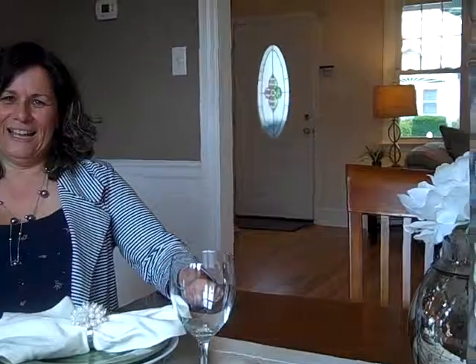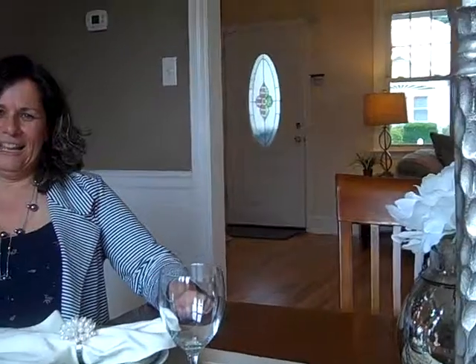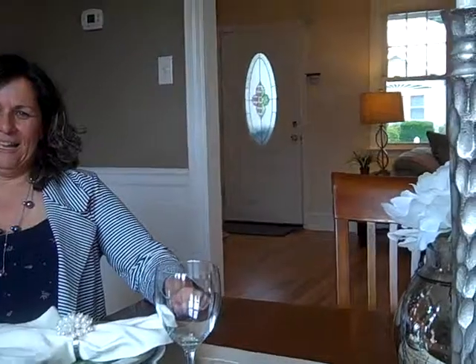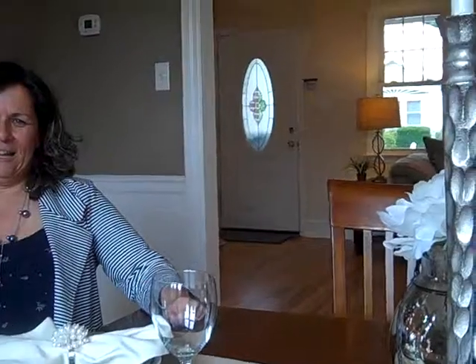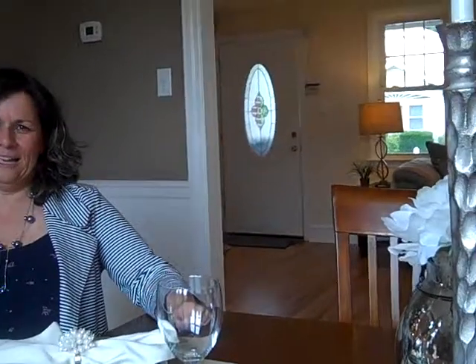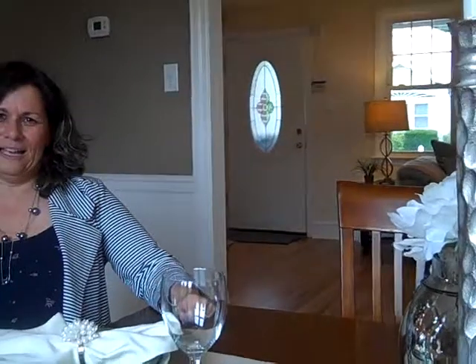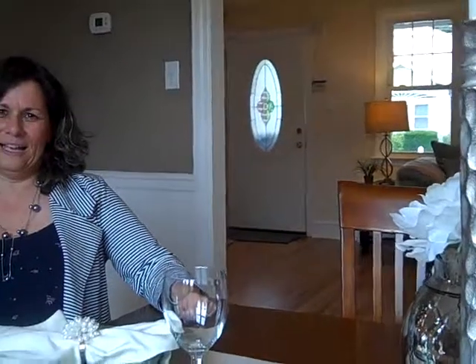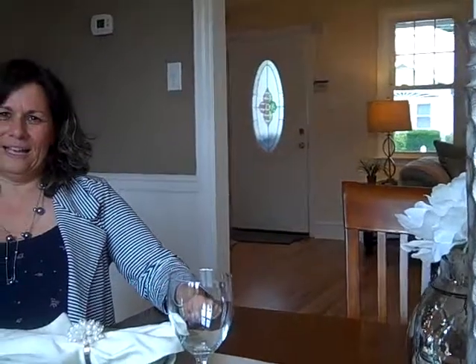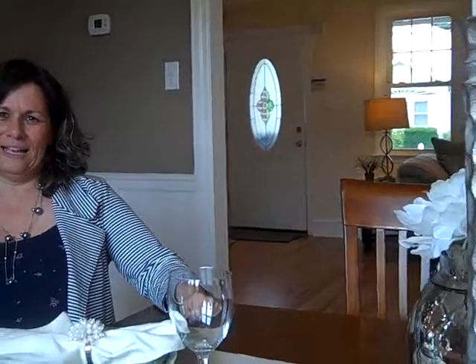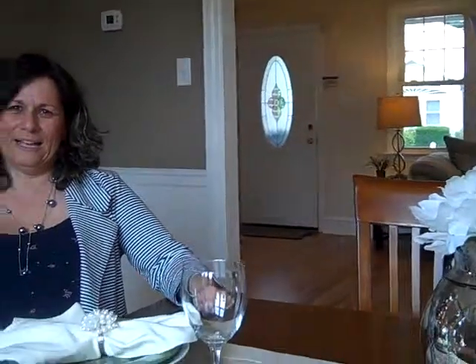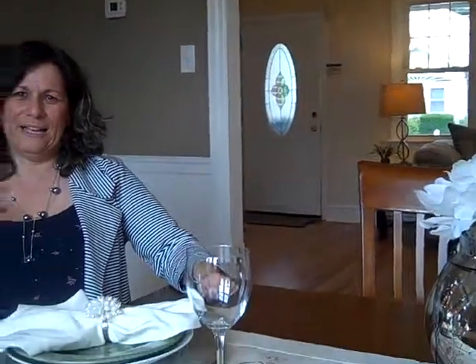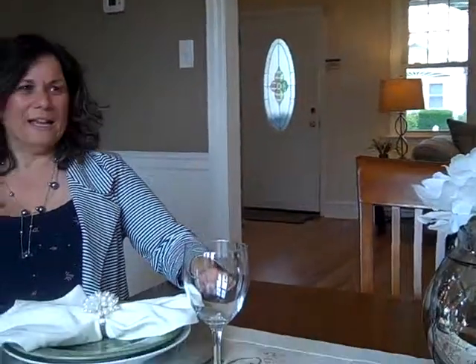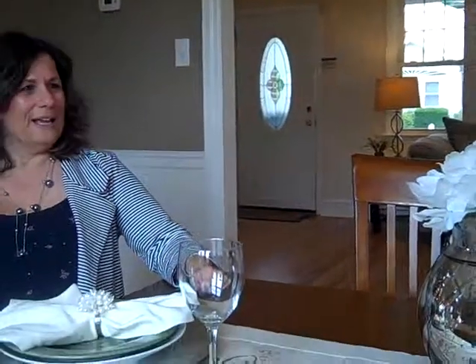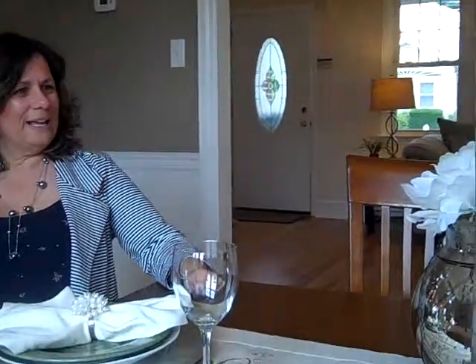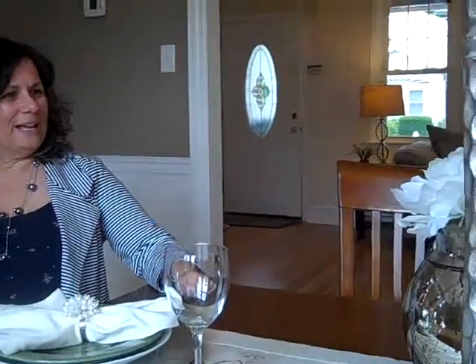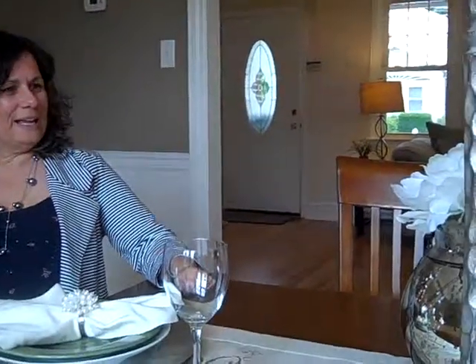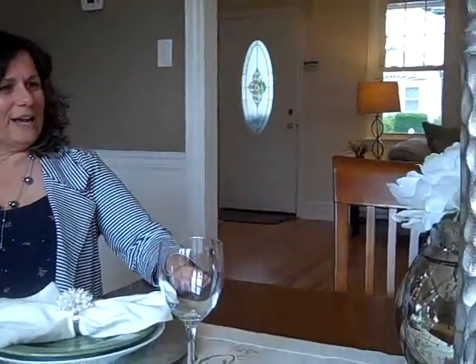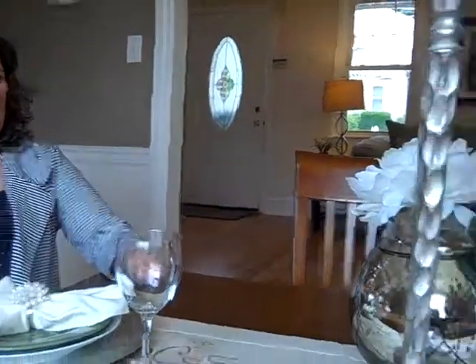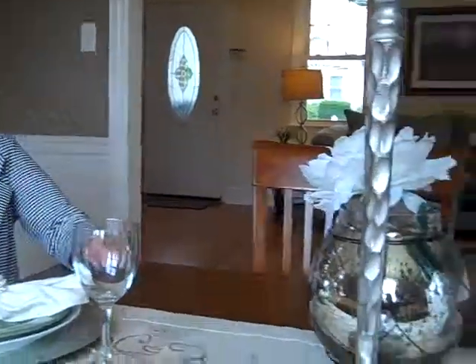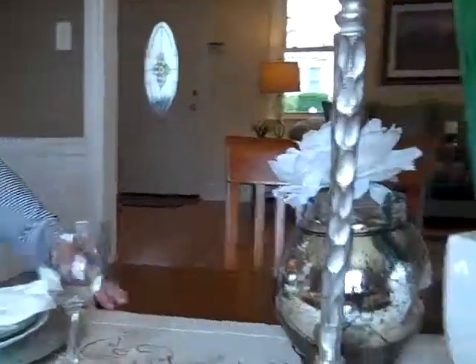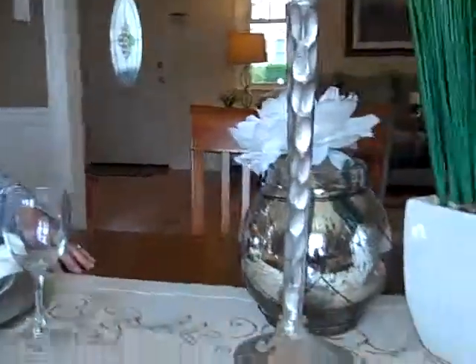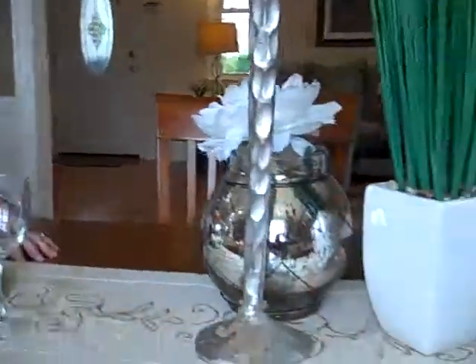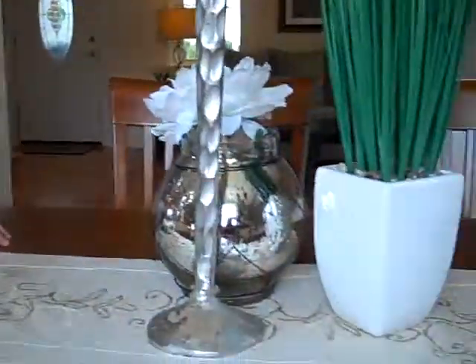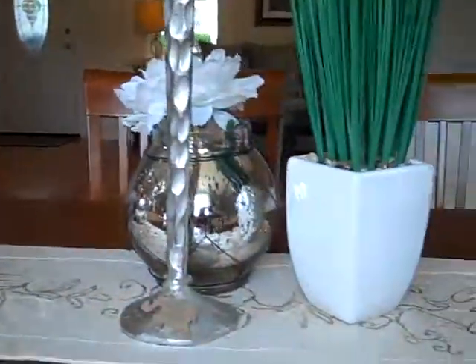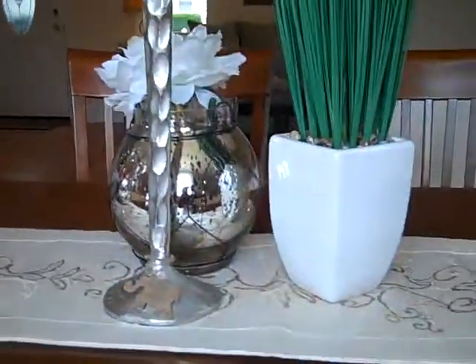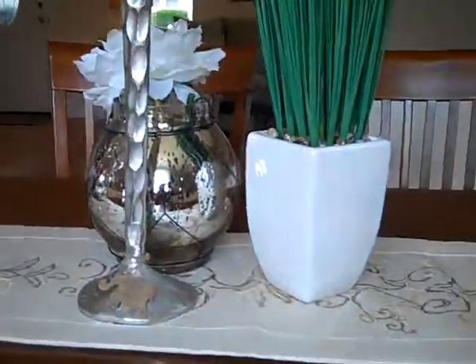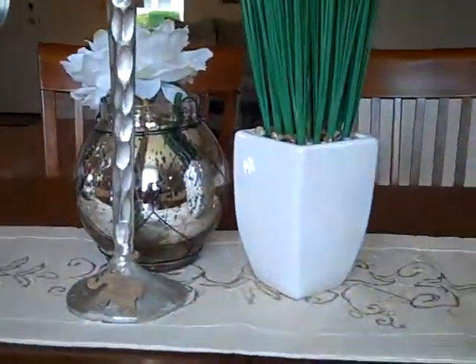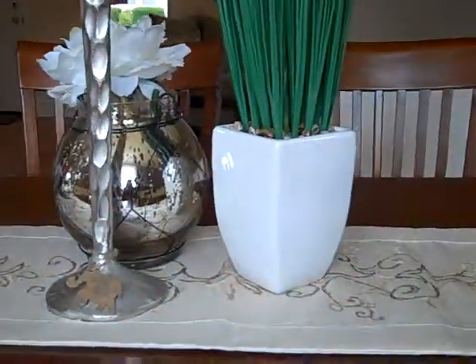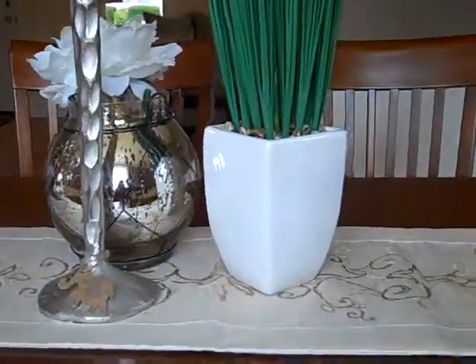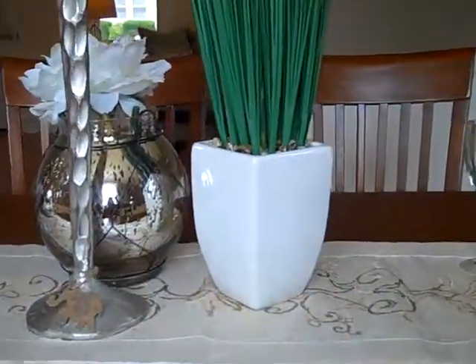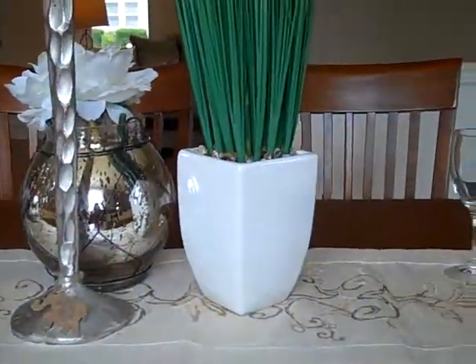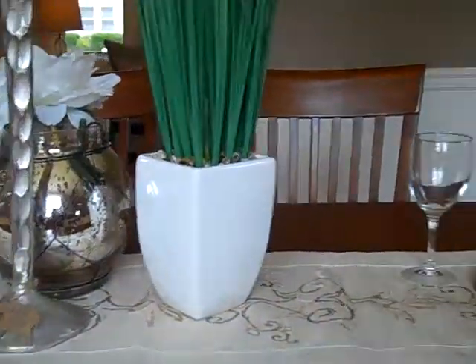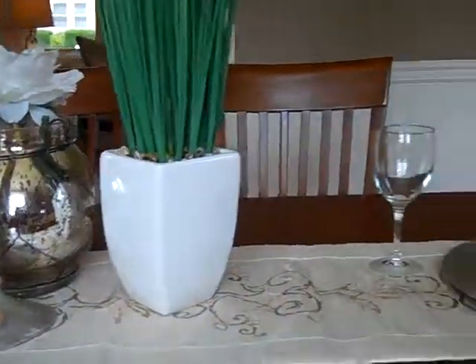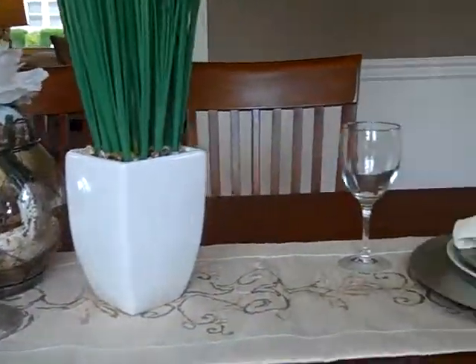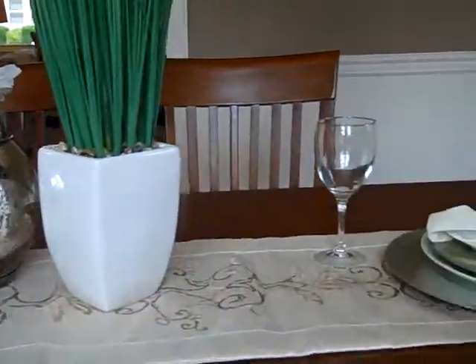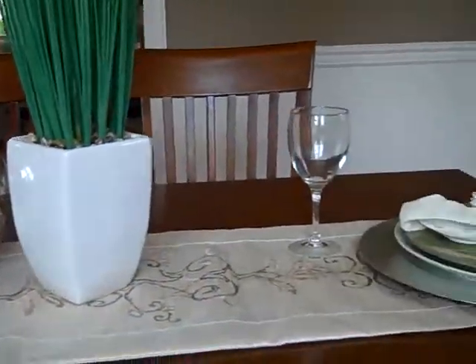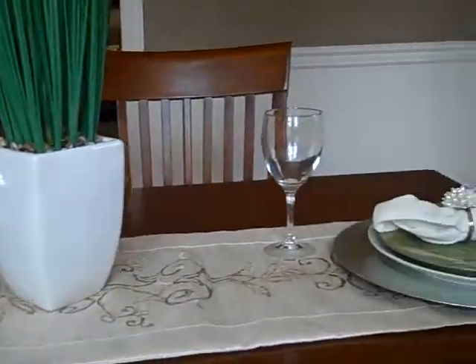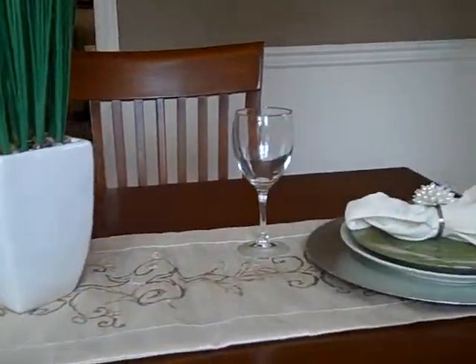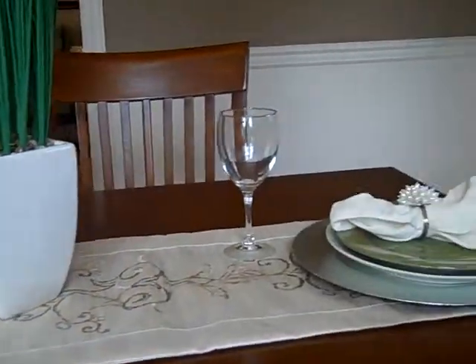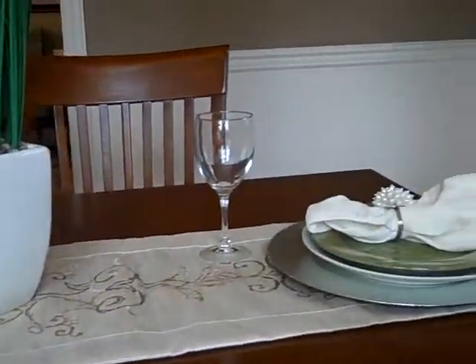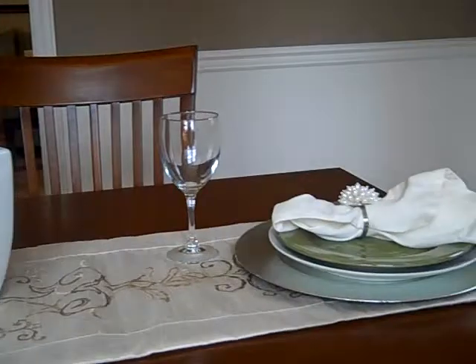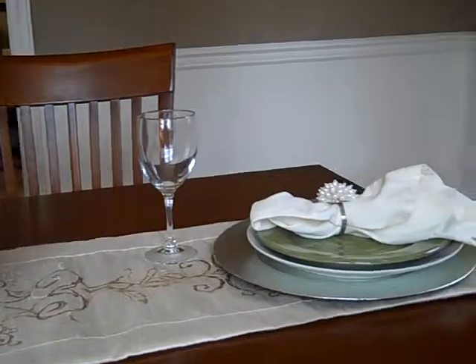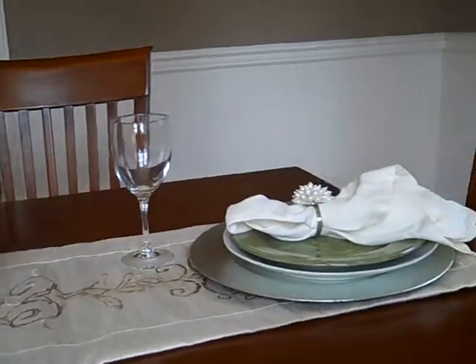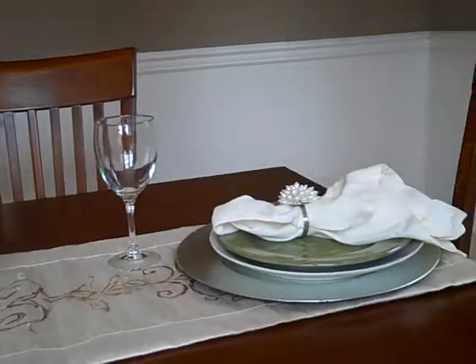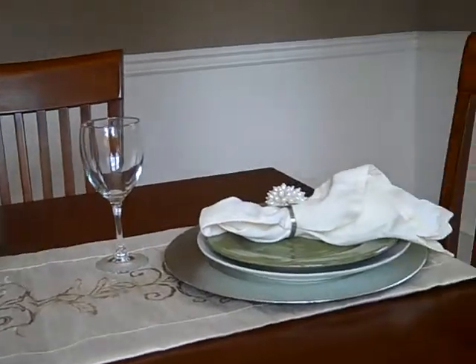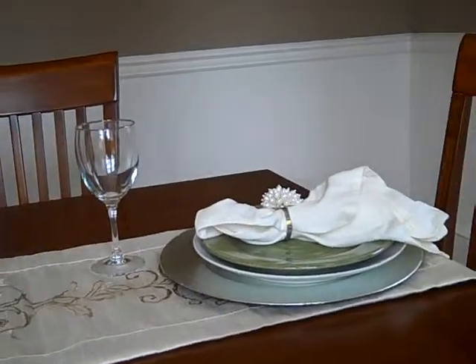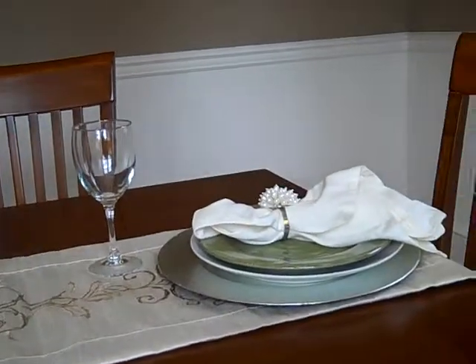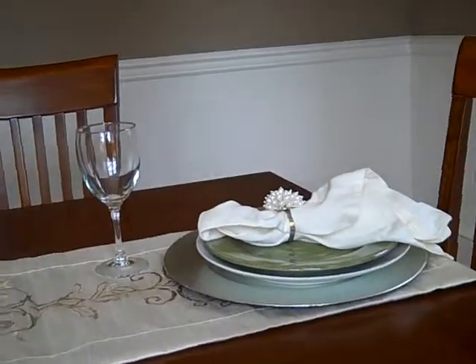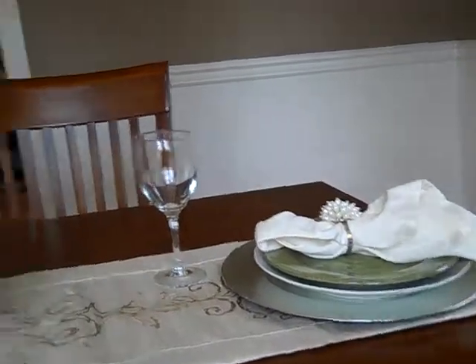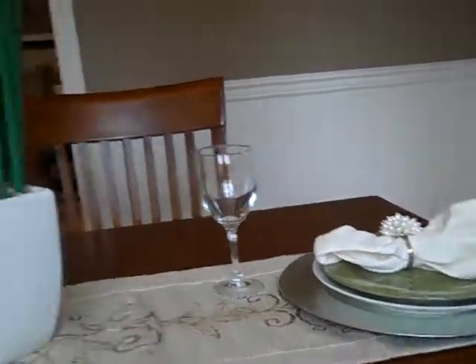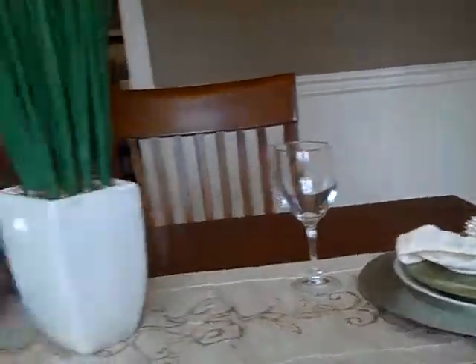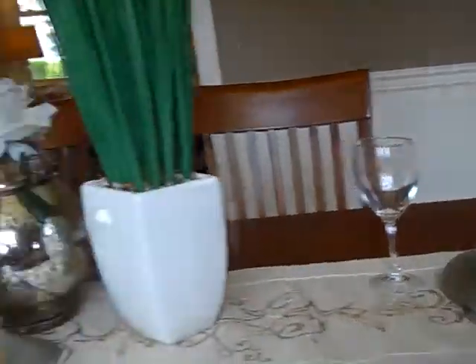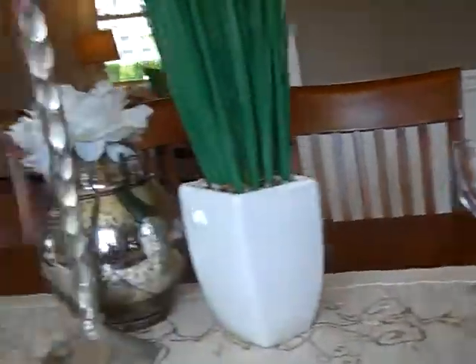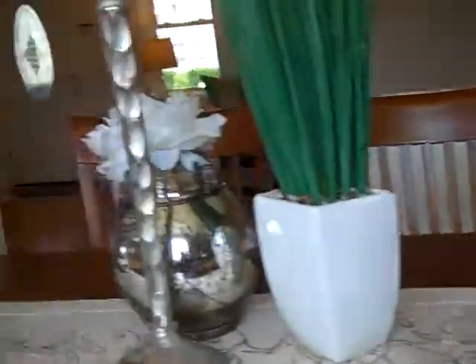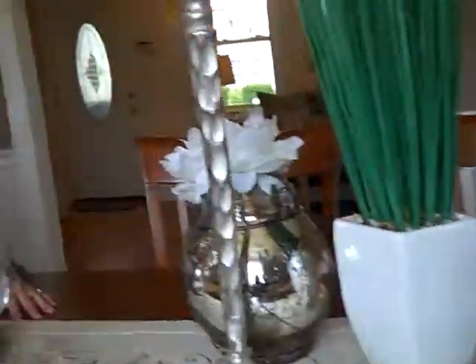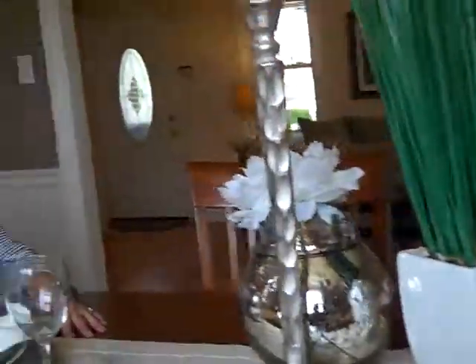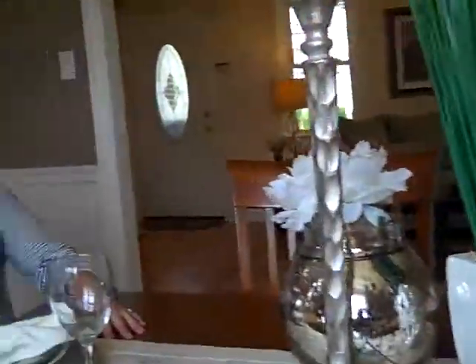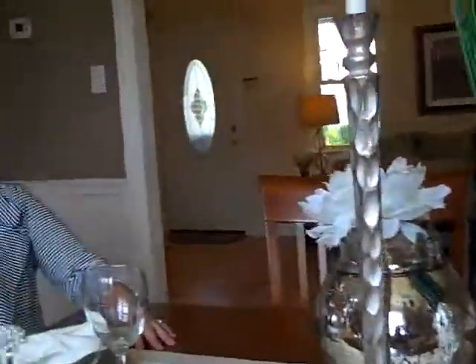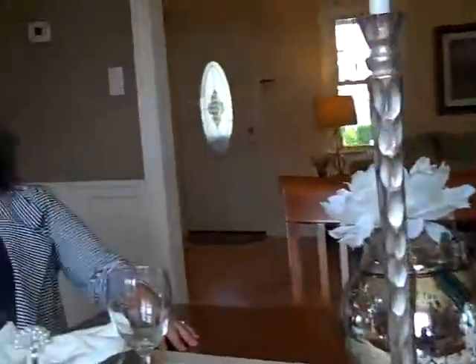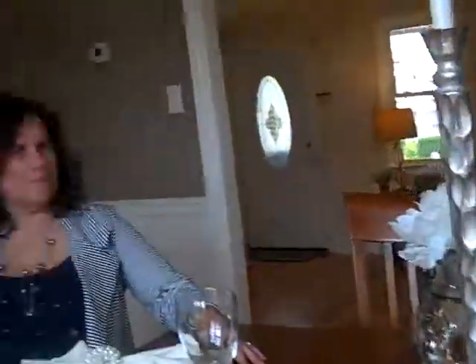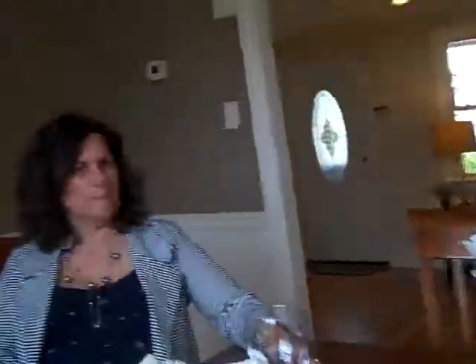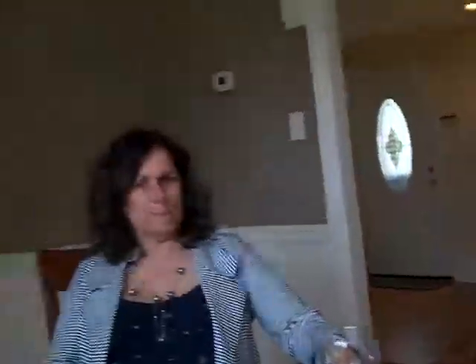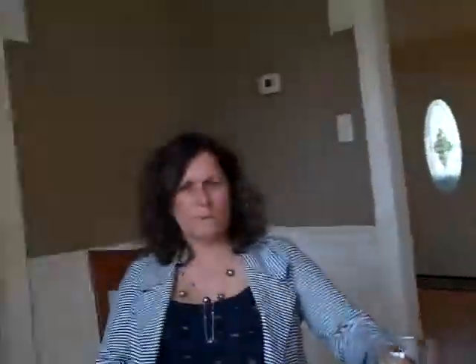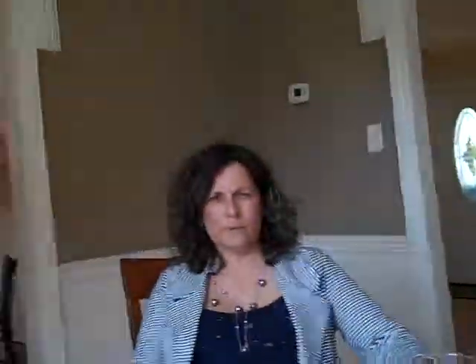Seriously, the dining room looks amazing as well. Glad you like it. The whole table is set beautifully and the furniture here makes such a difference.